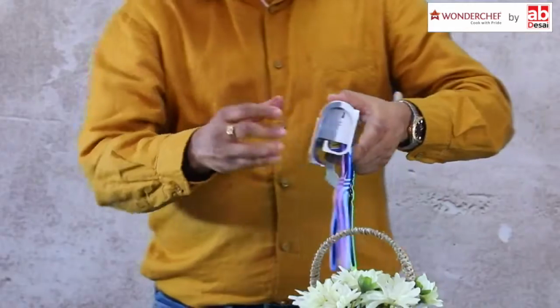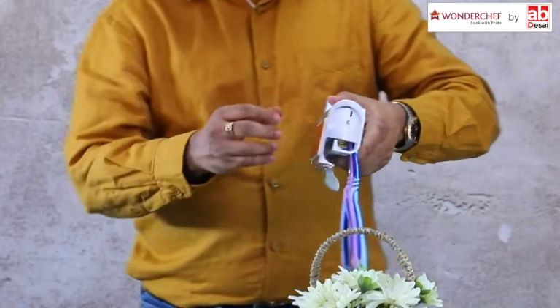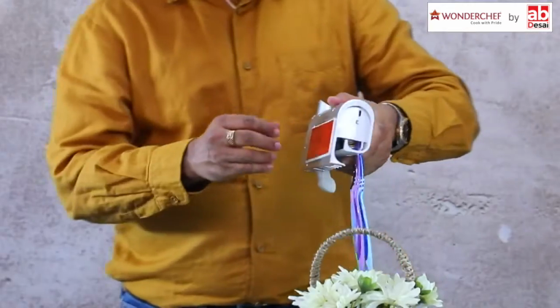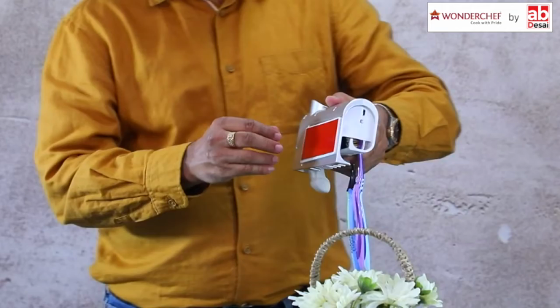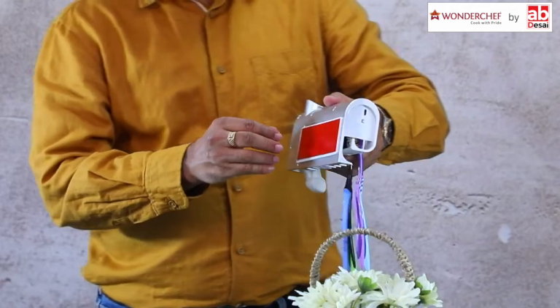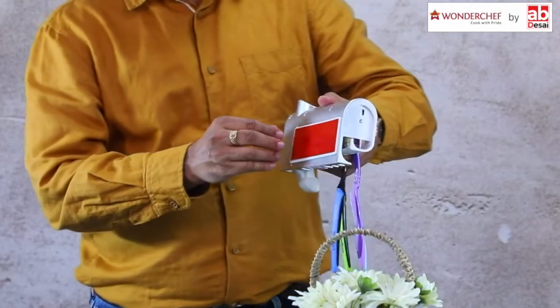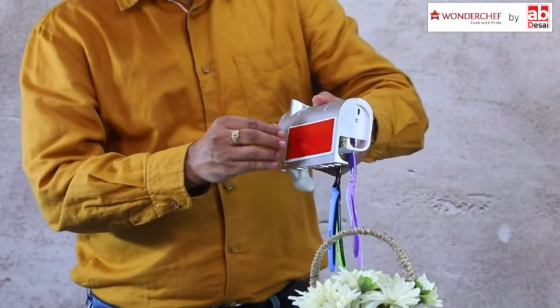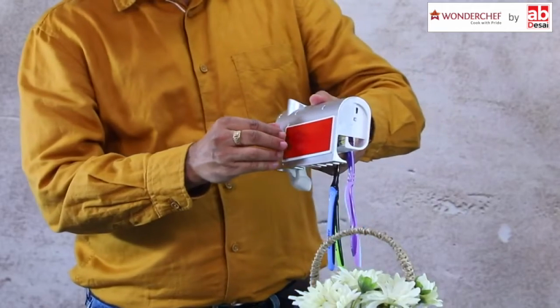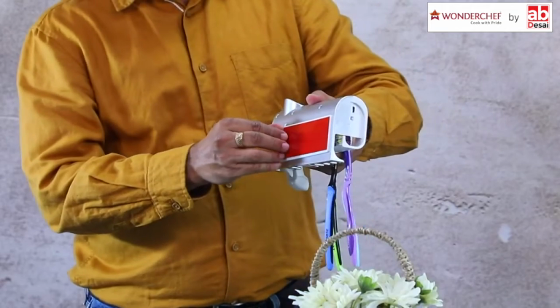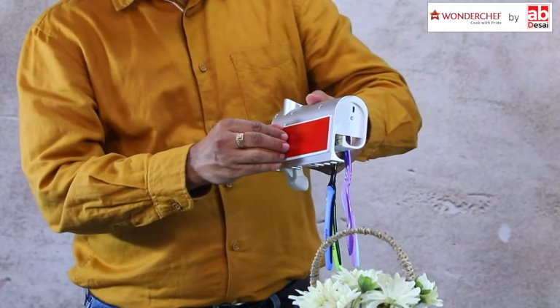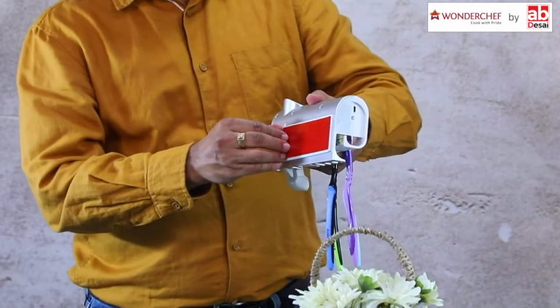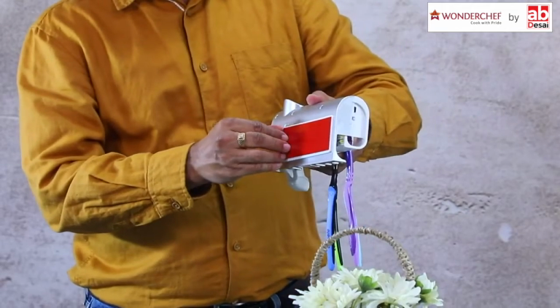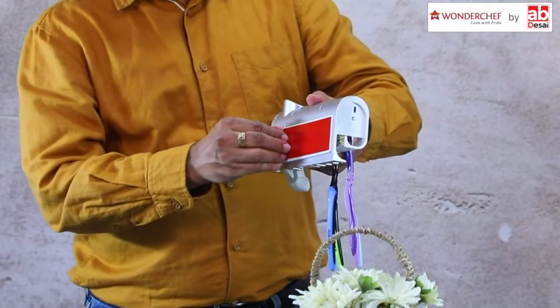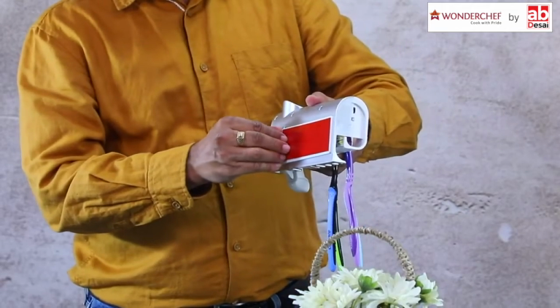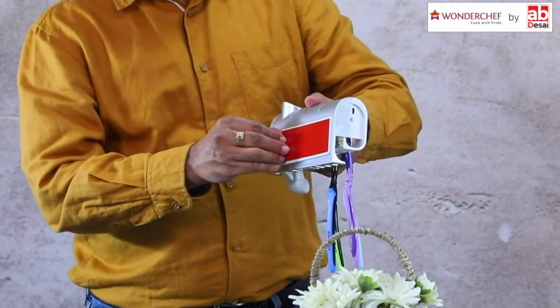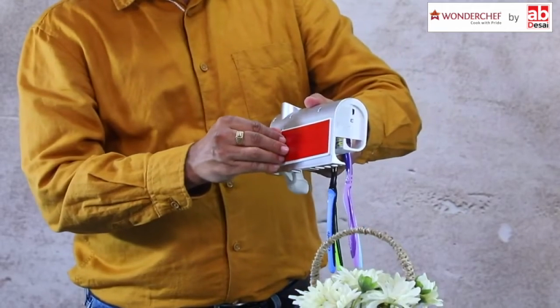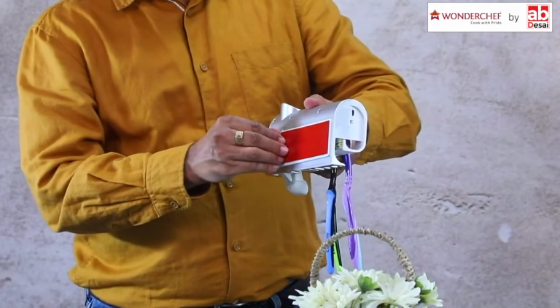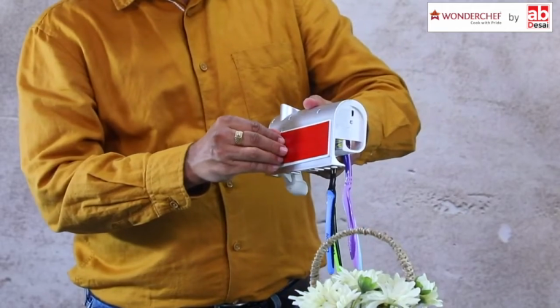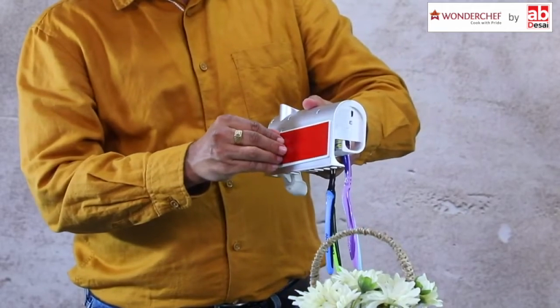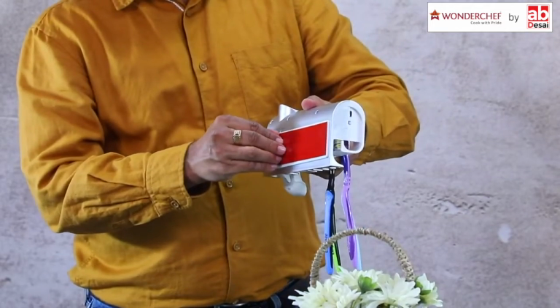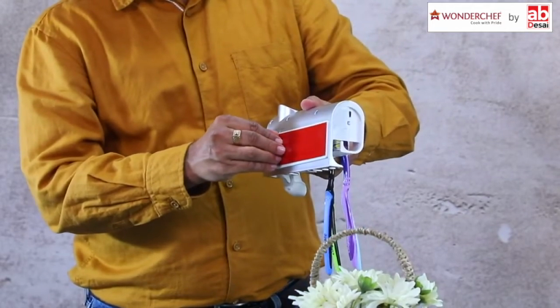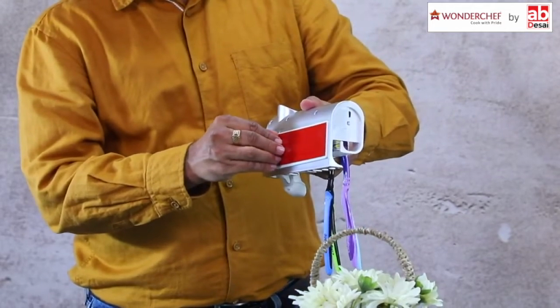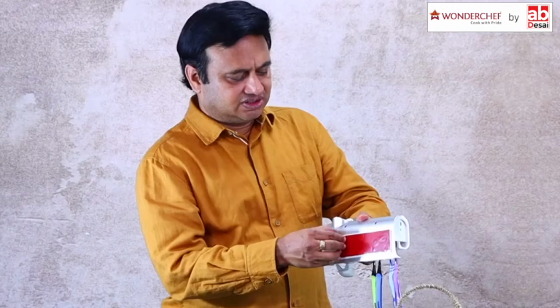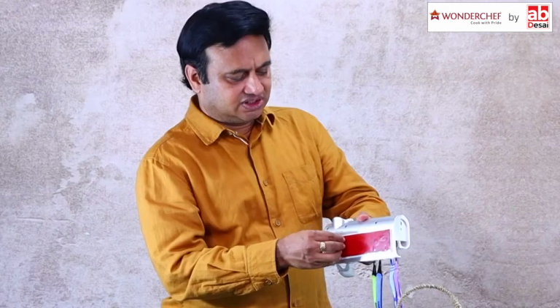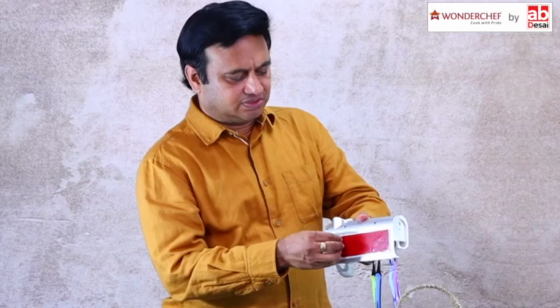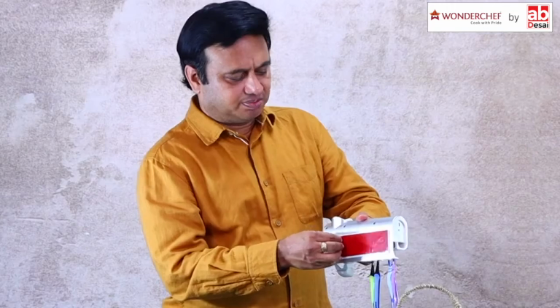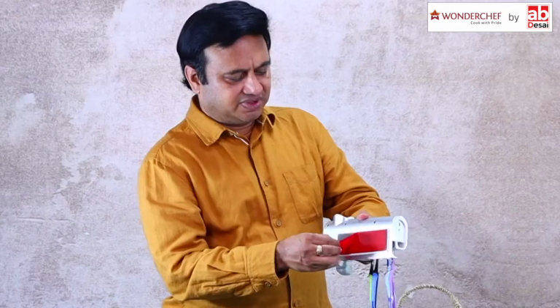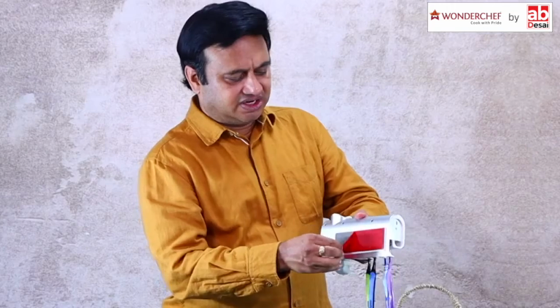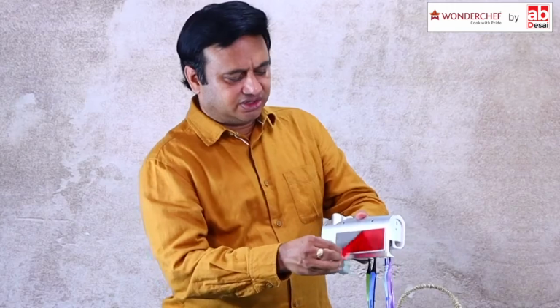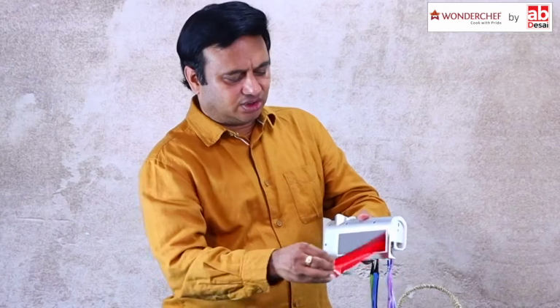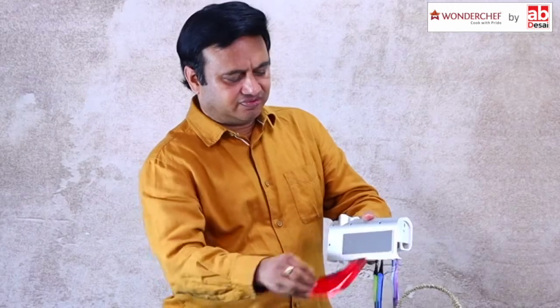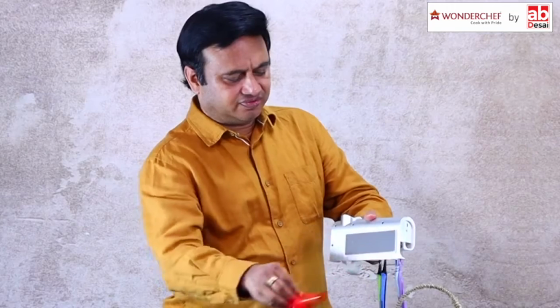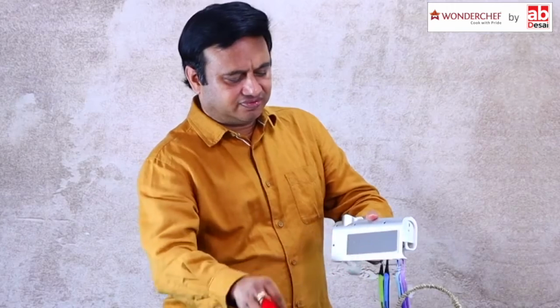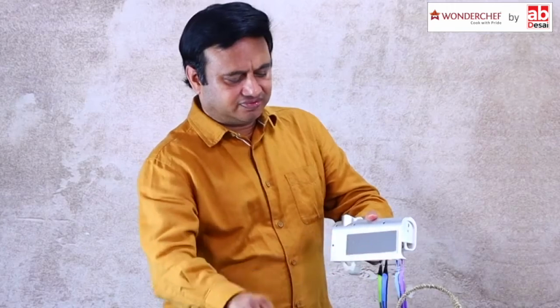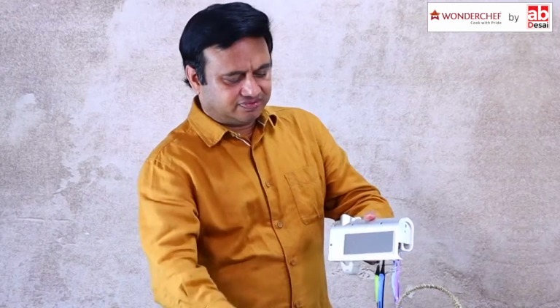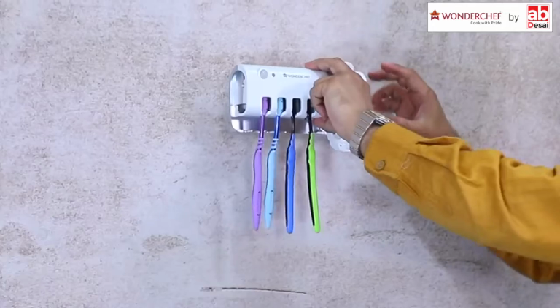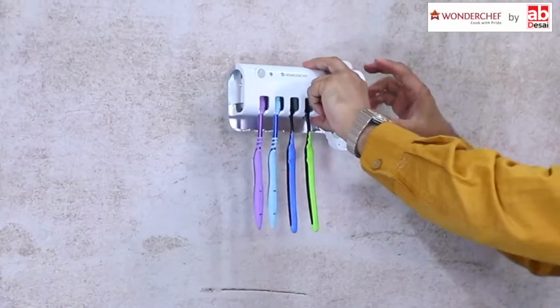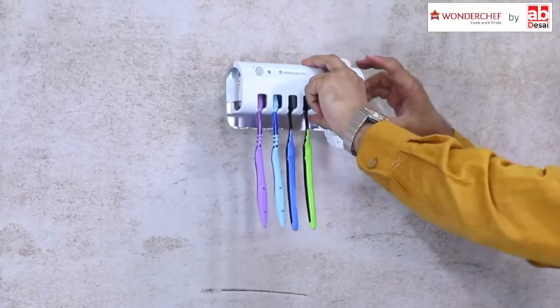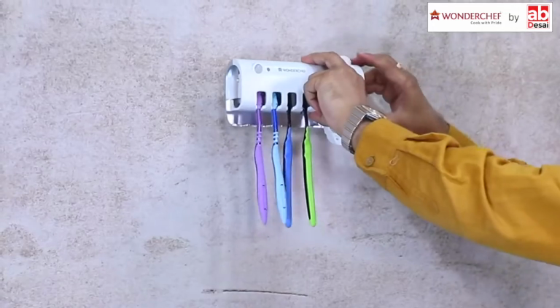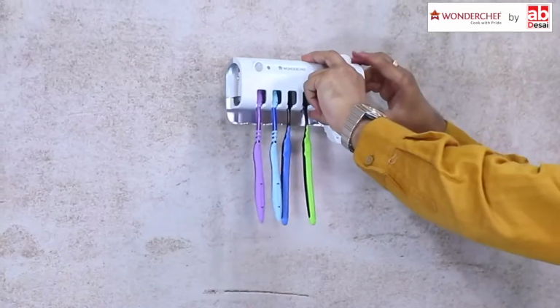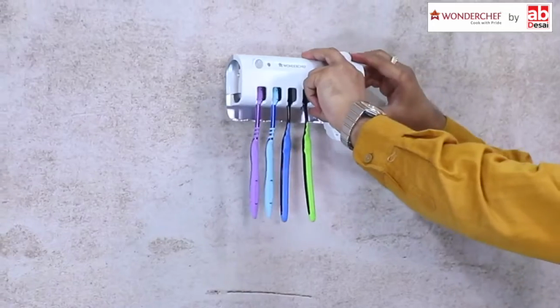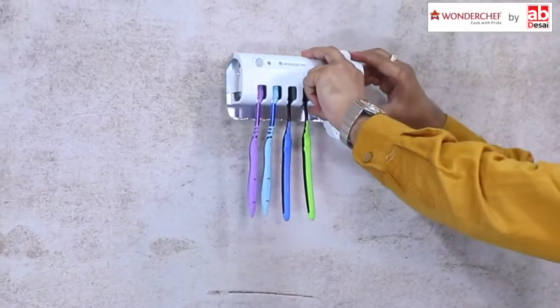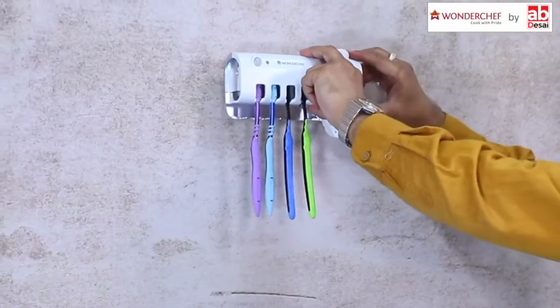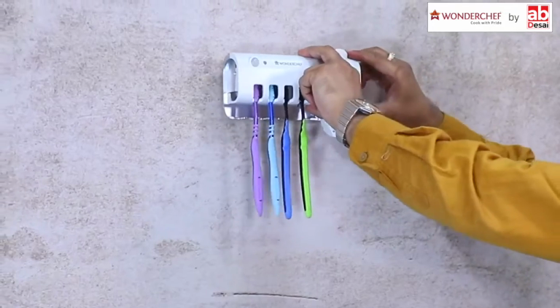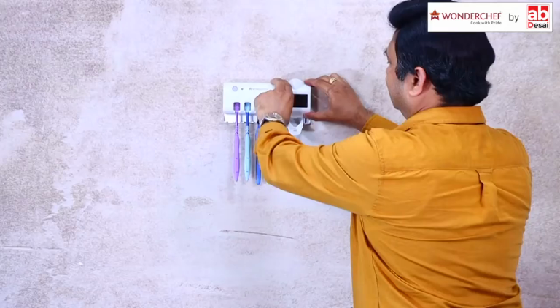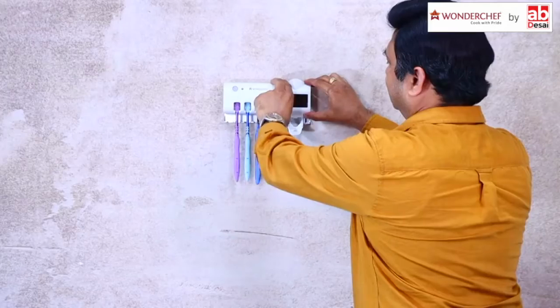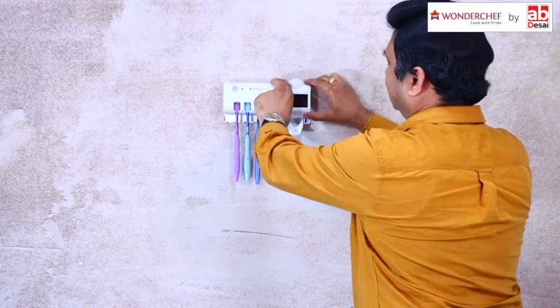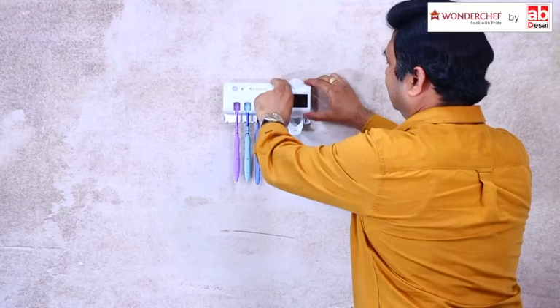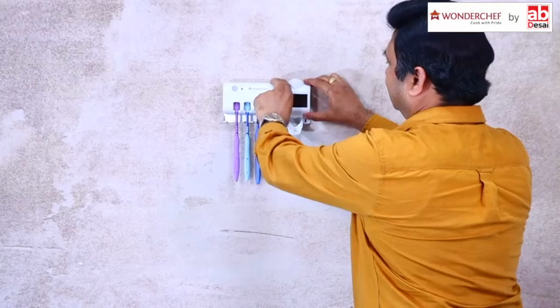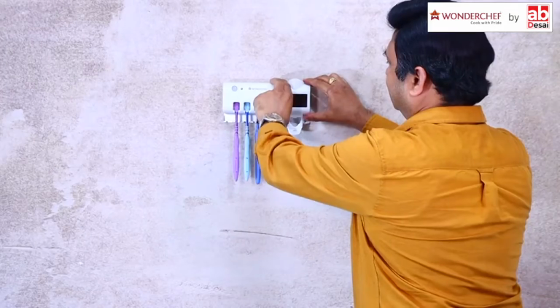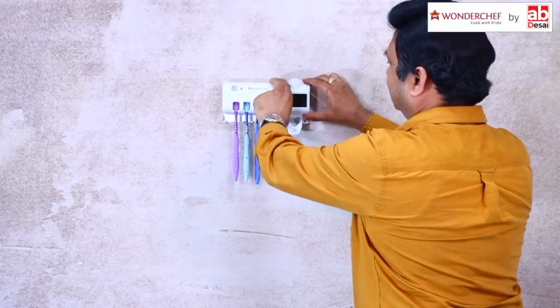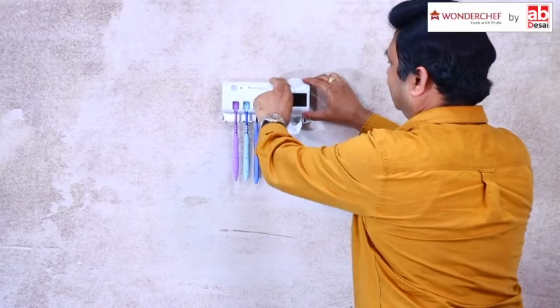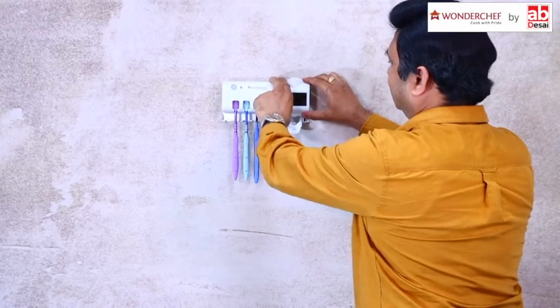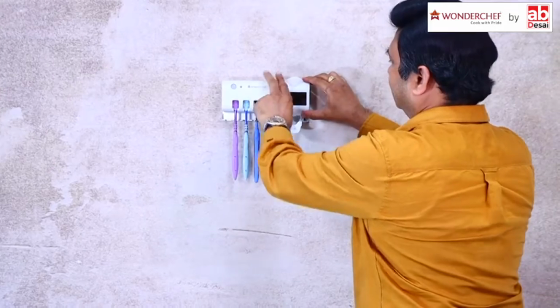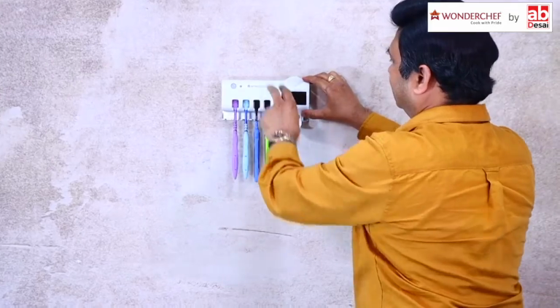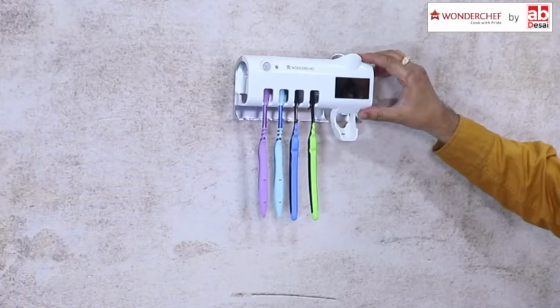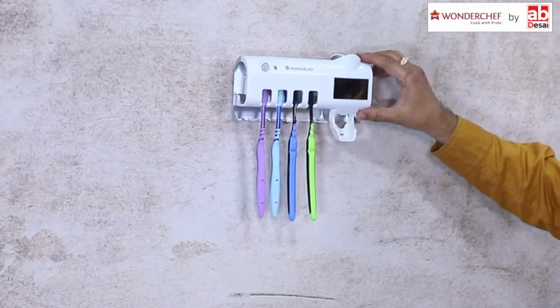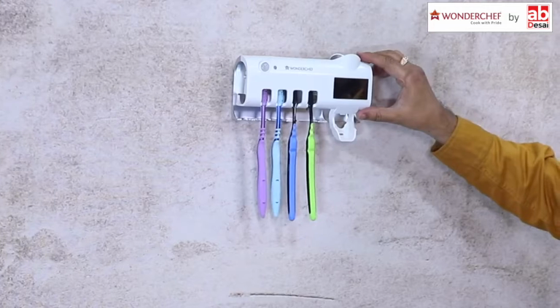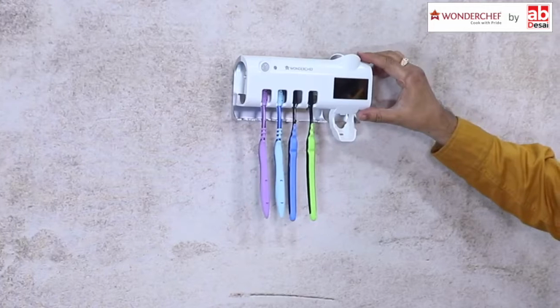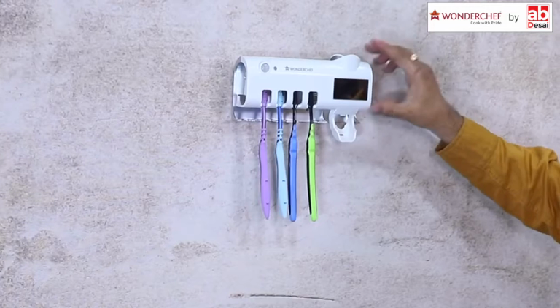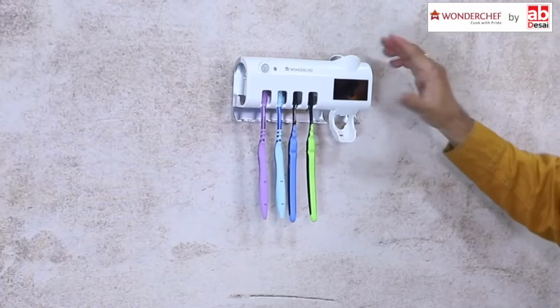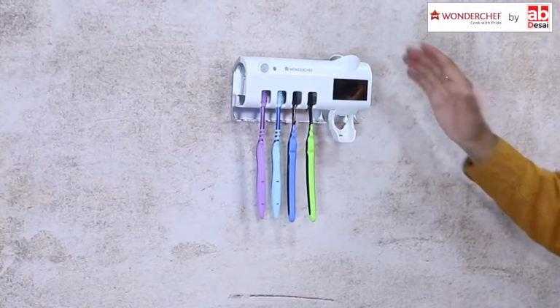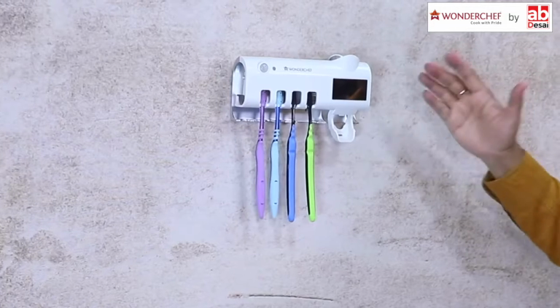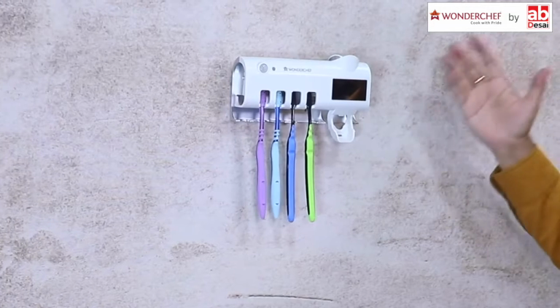How do you fix it? Behind here is a double-layer tape. Just peel it off and stick it to the wall and it's done.